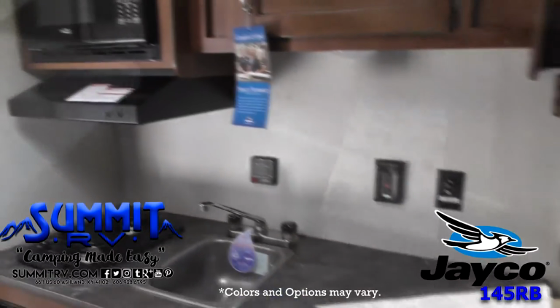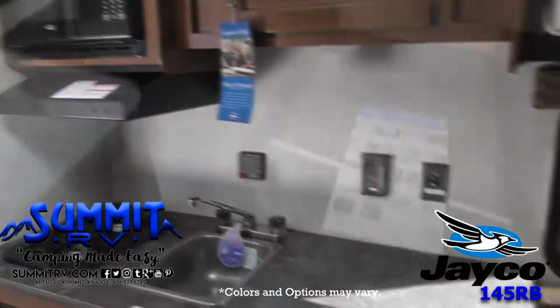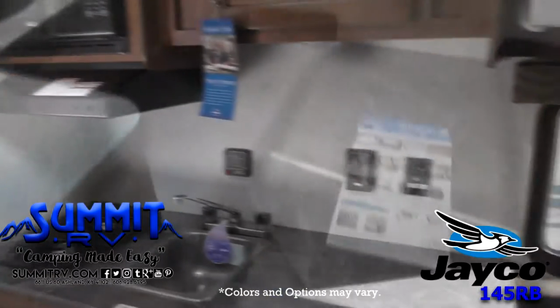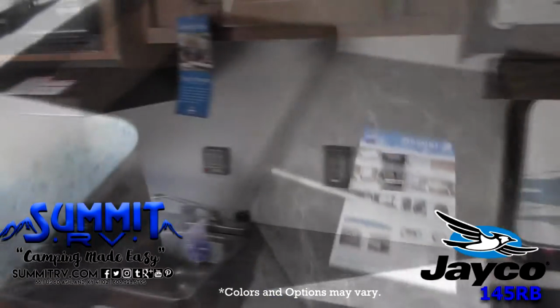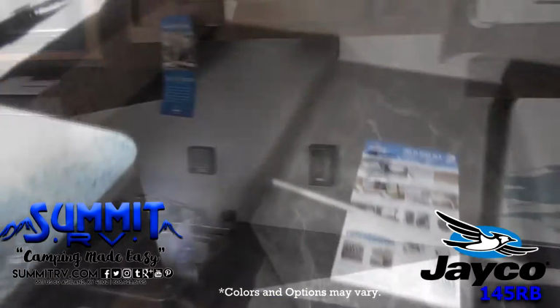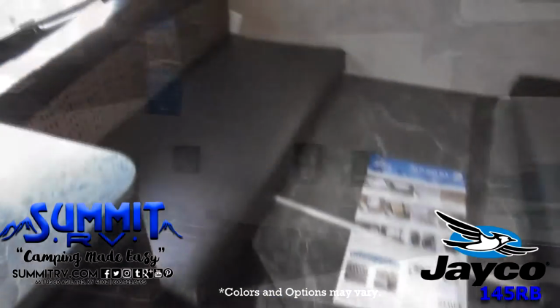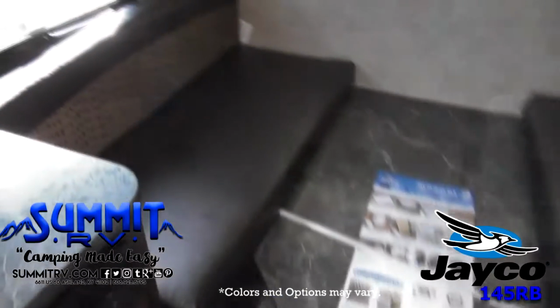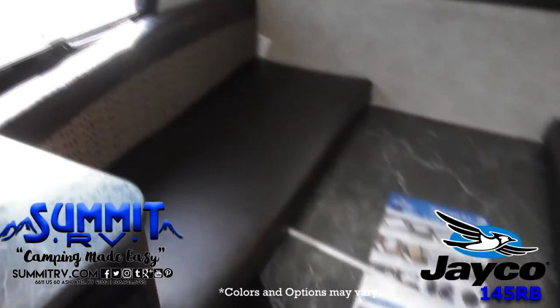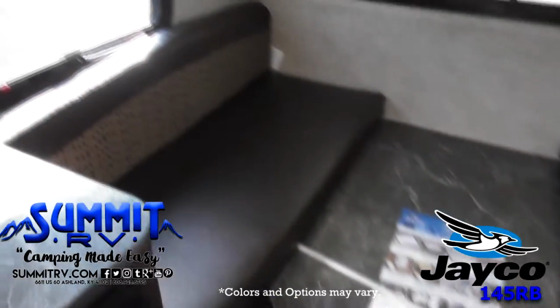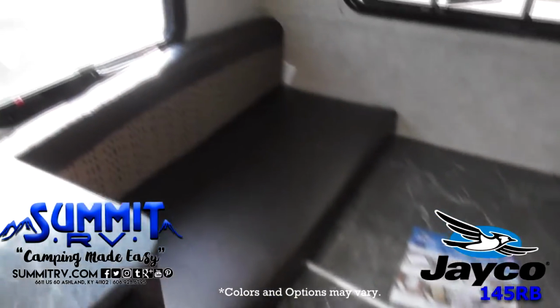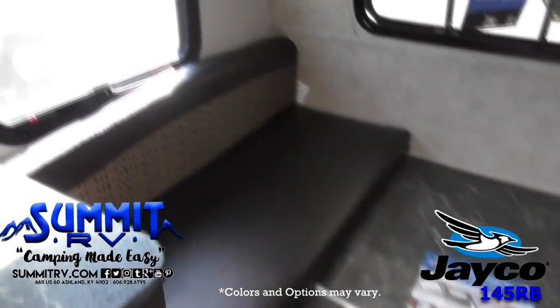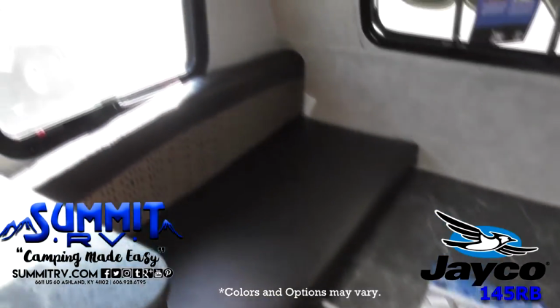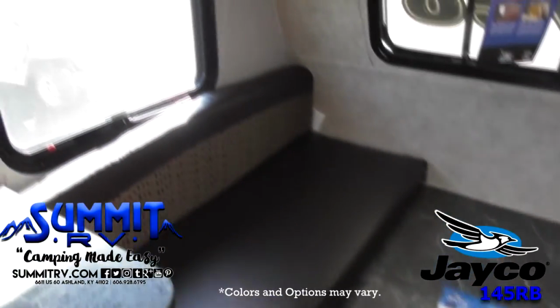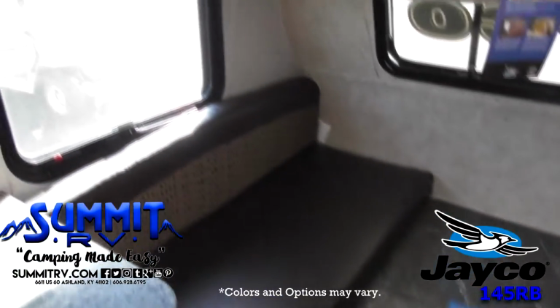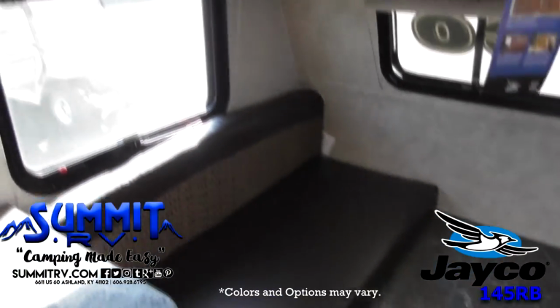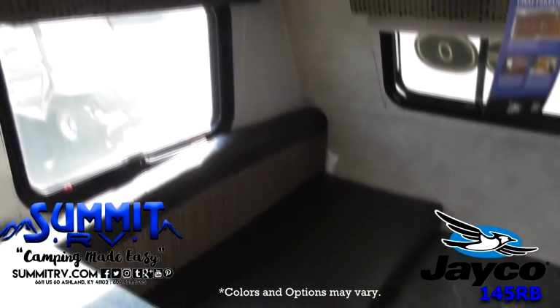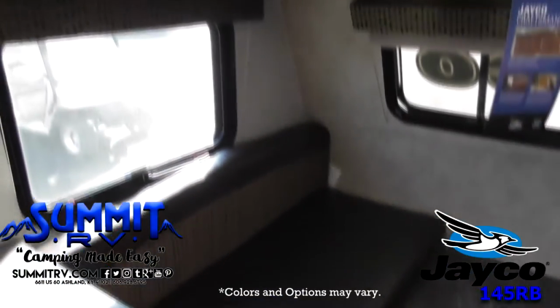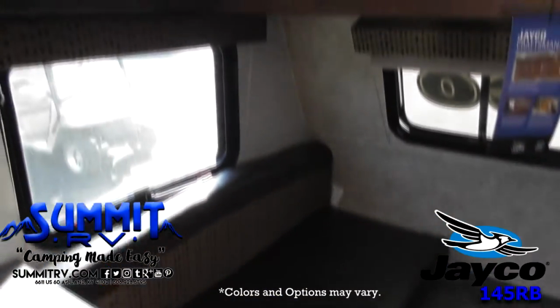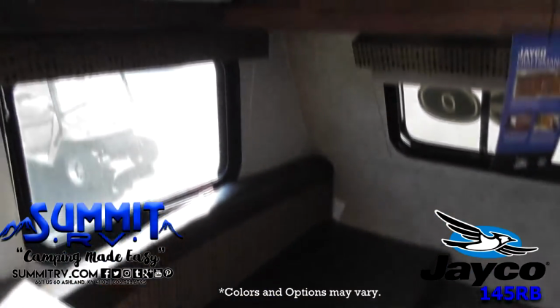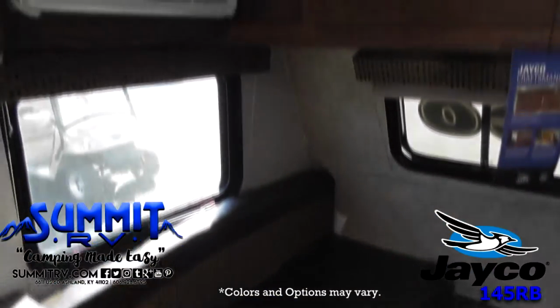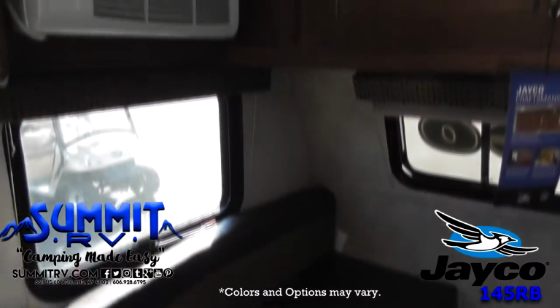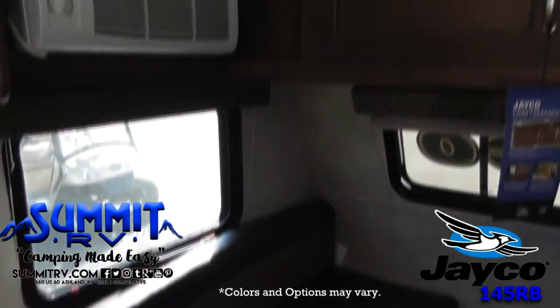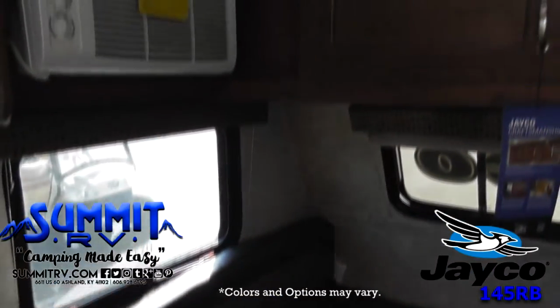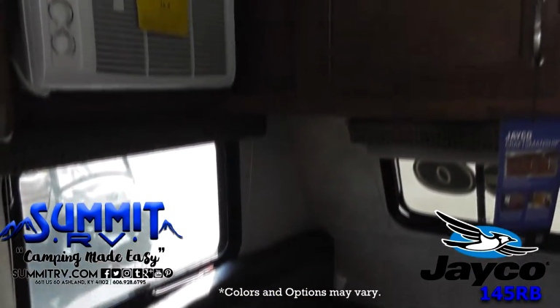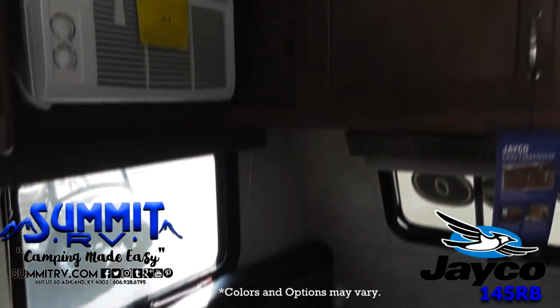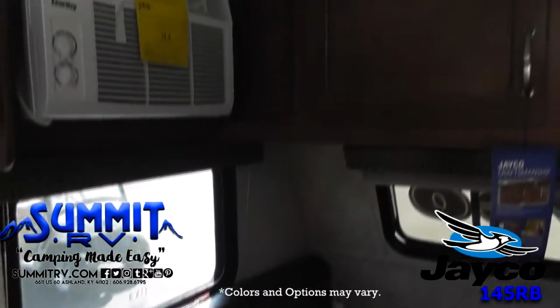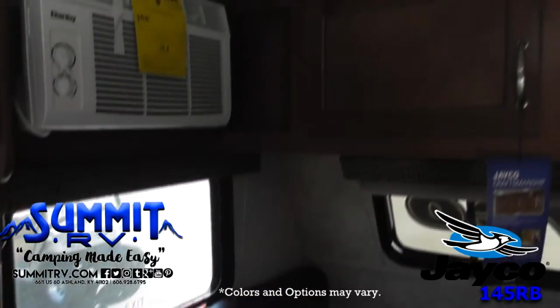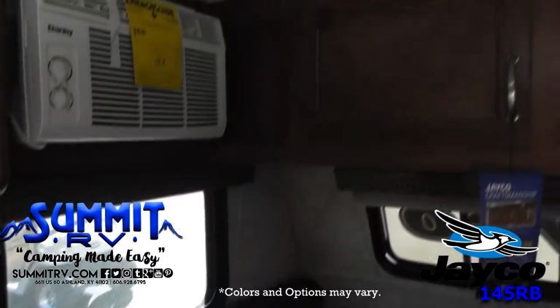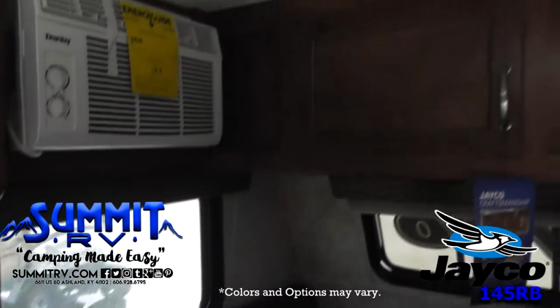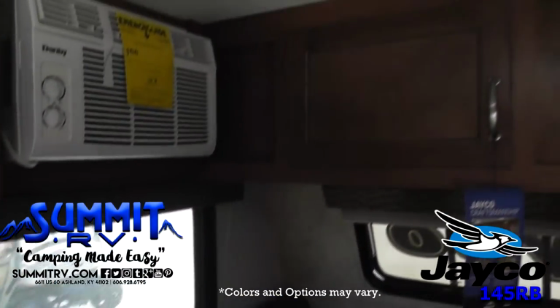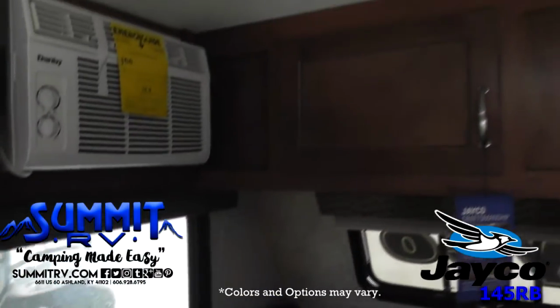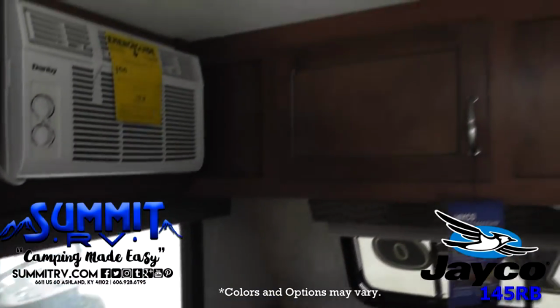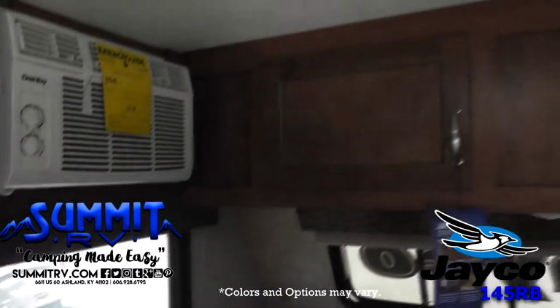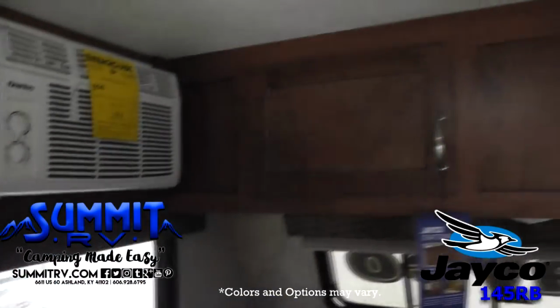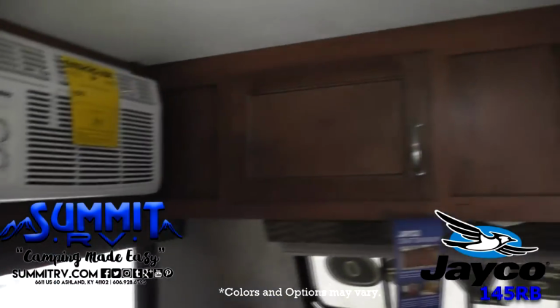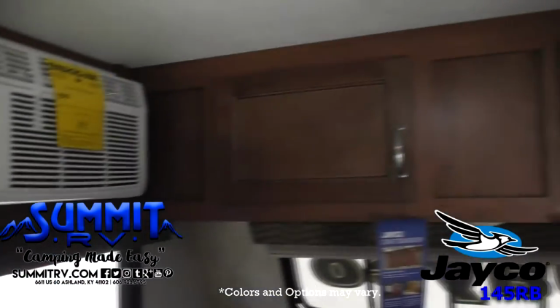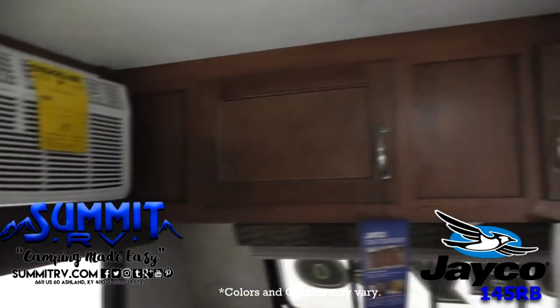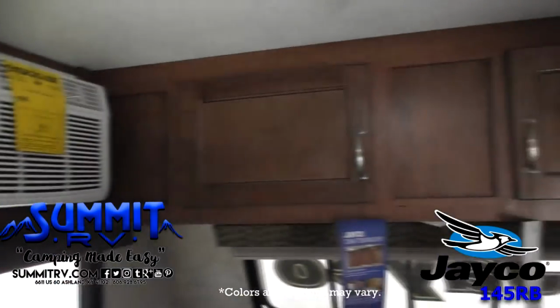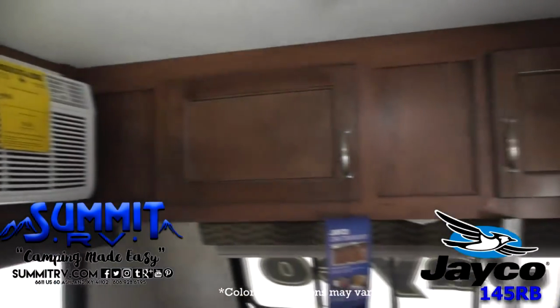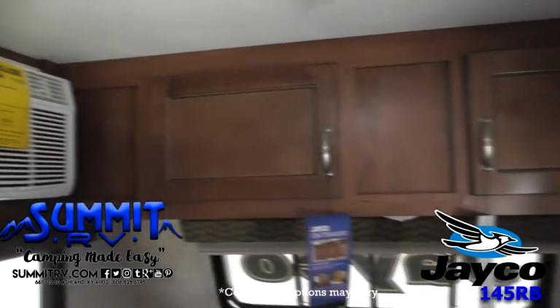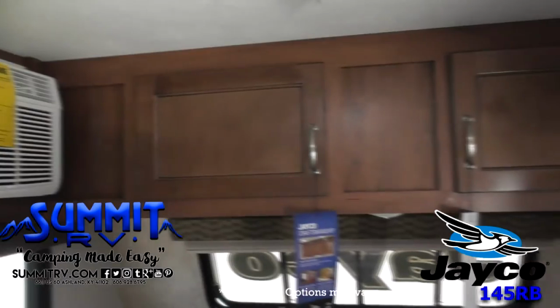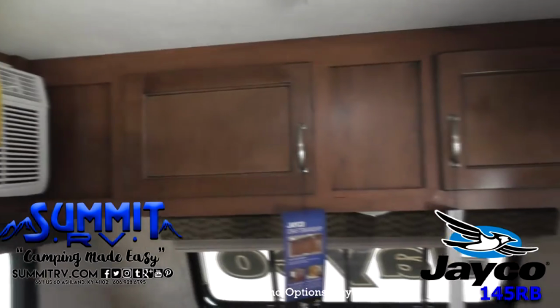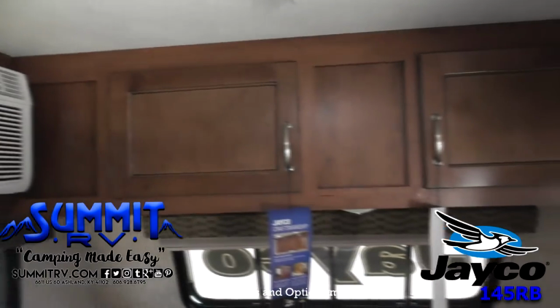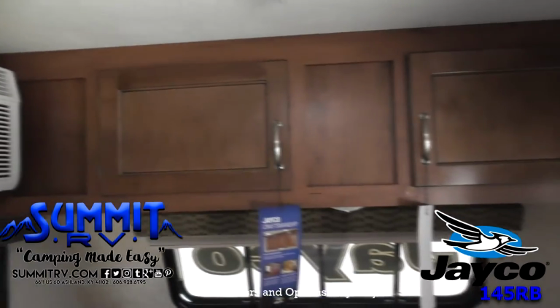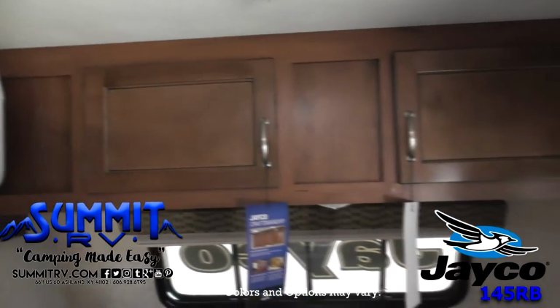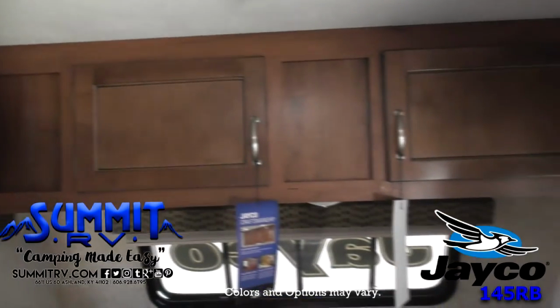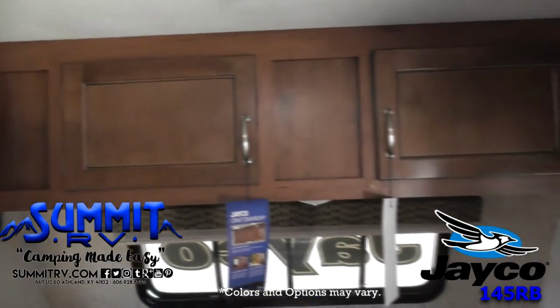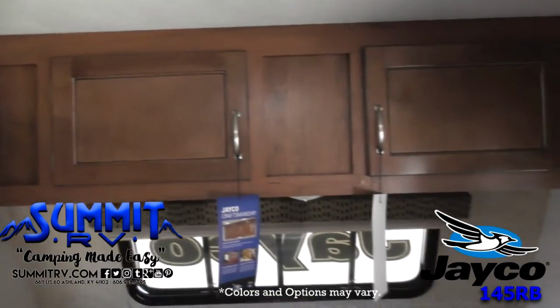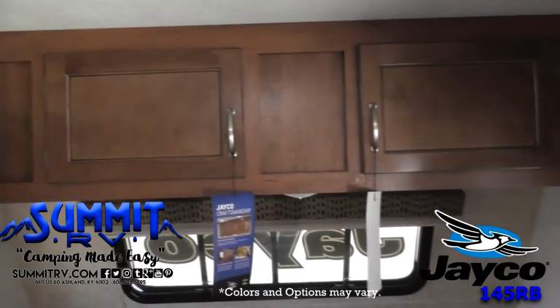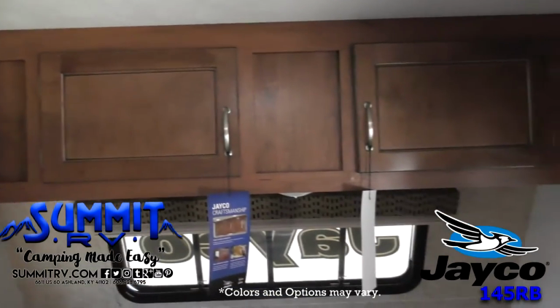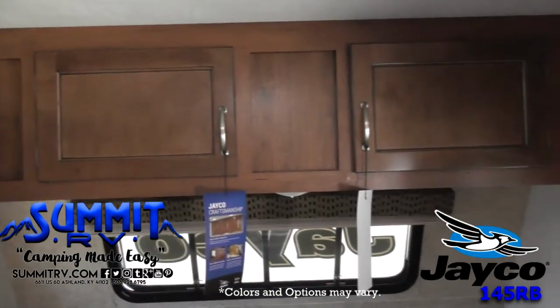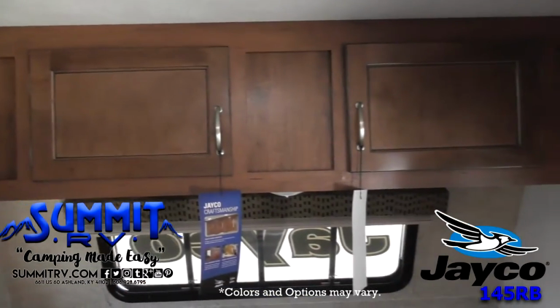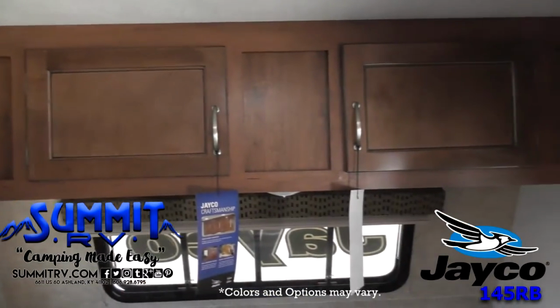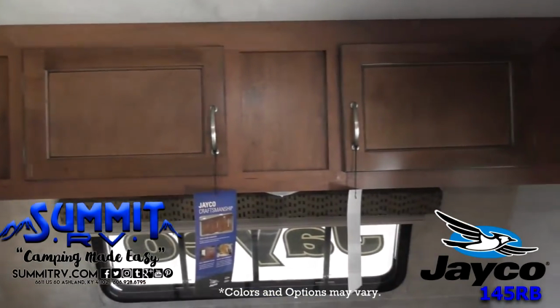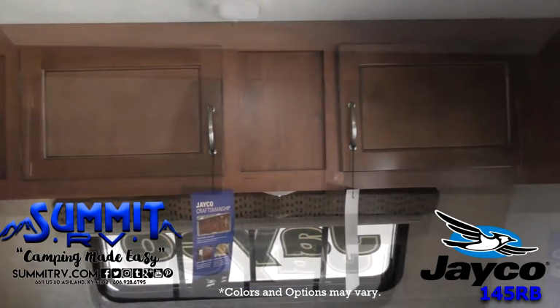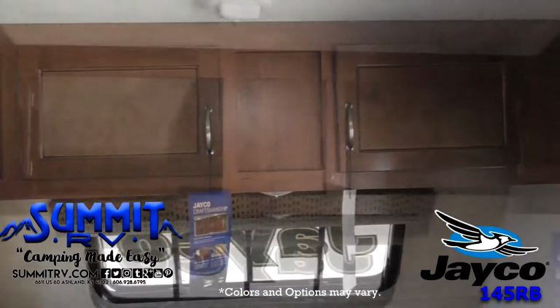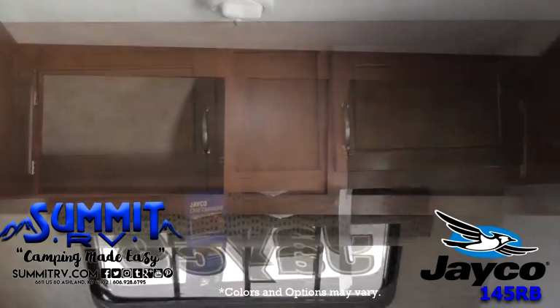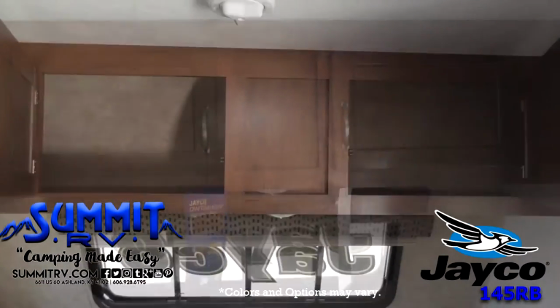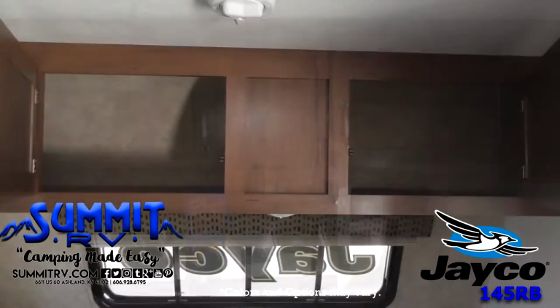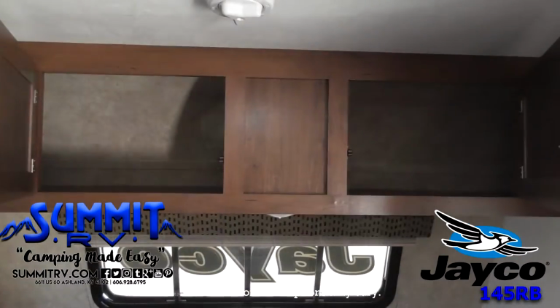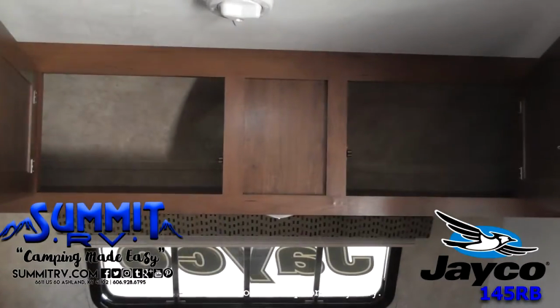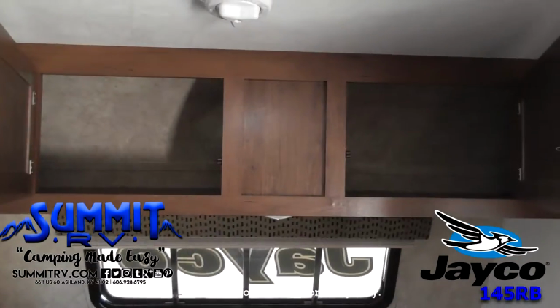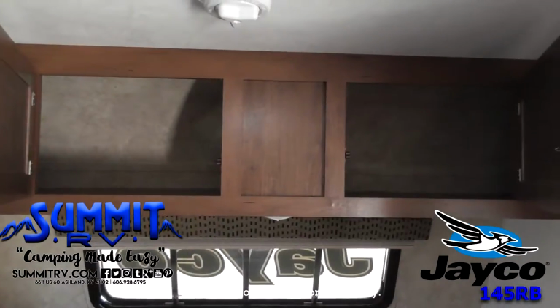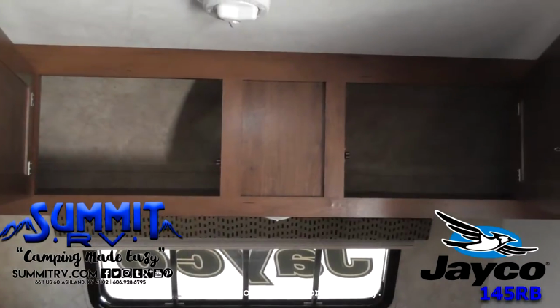Inside this travel trailer, you'll find a wardrobe to the left of the entry door and a rear bath. In the bath, there's a tub, shower, and a toilet.